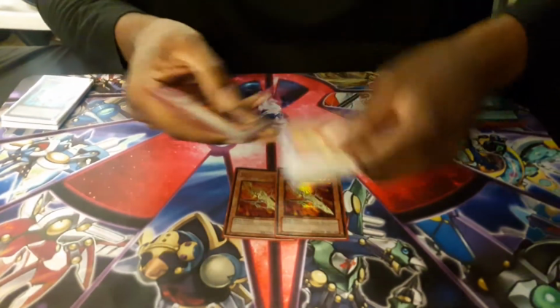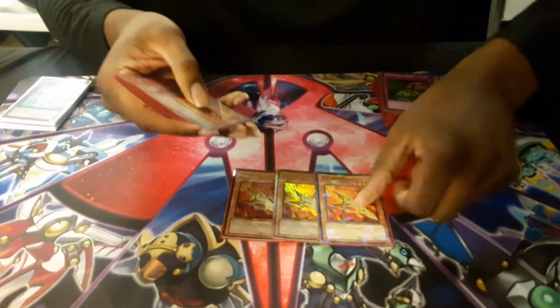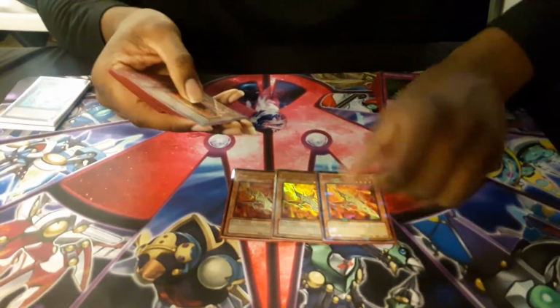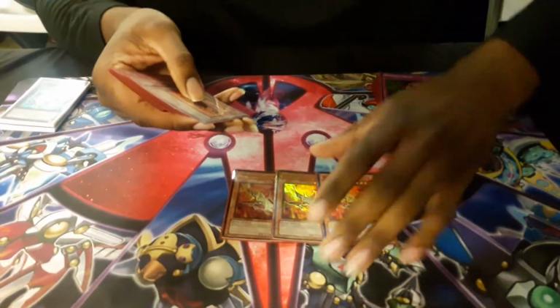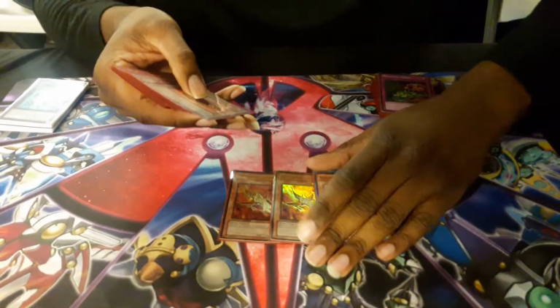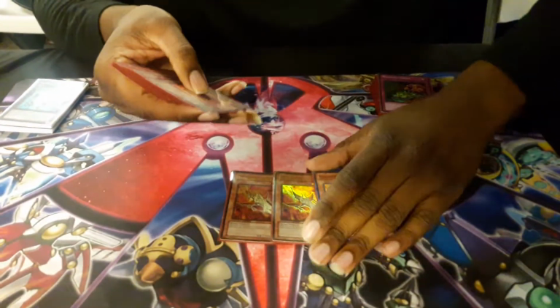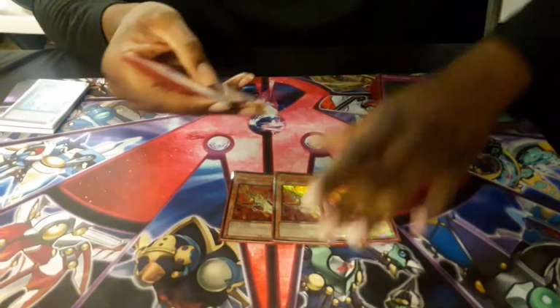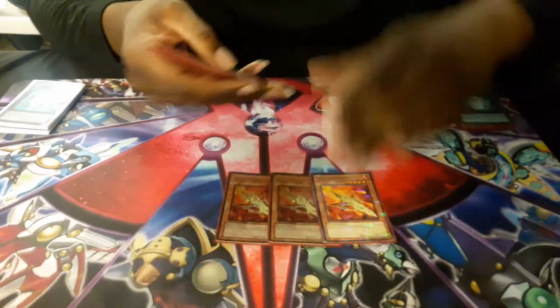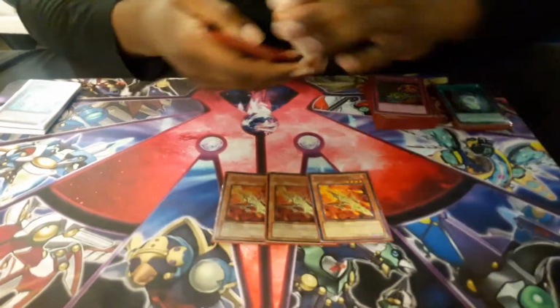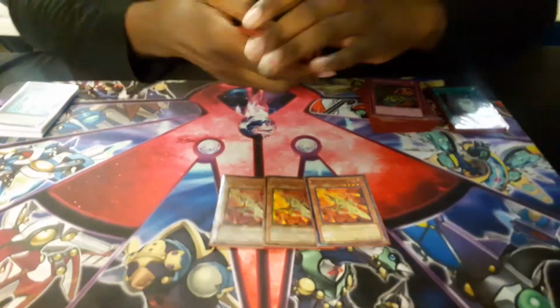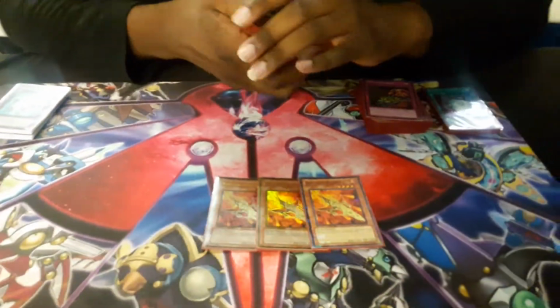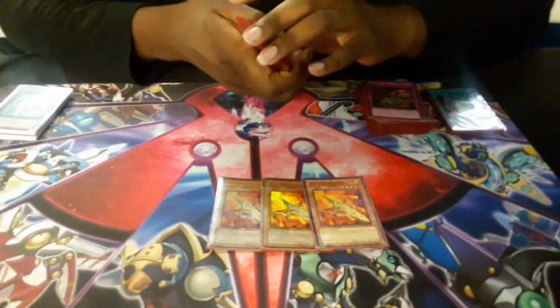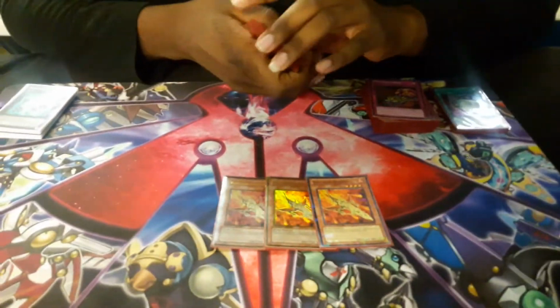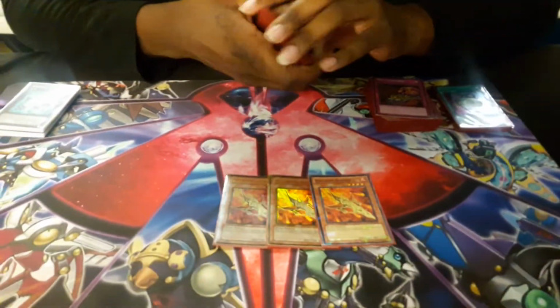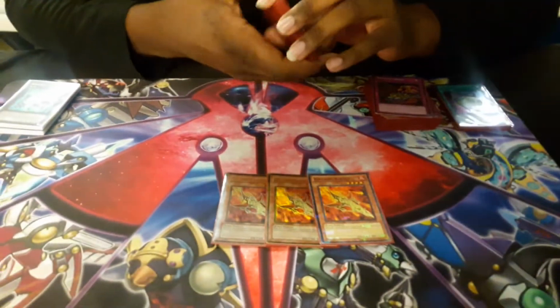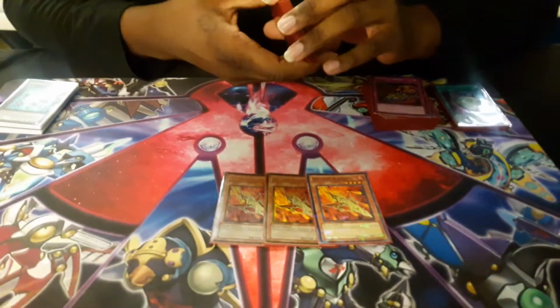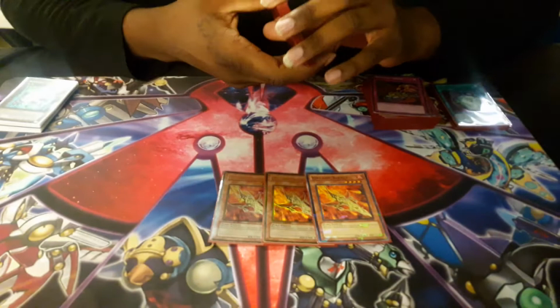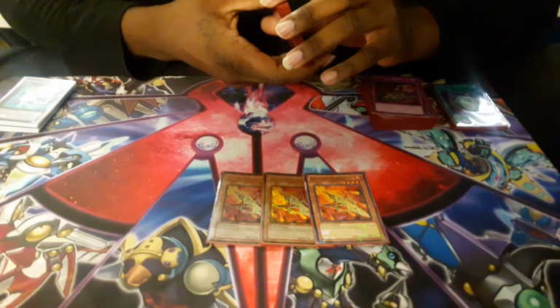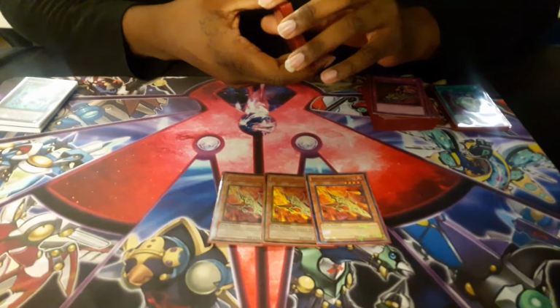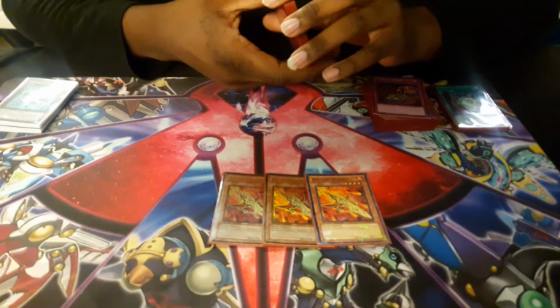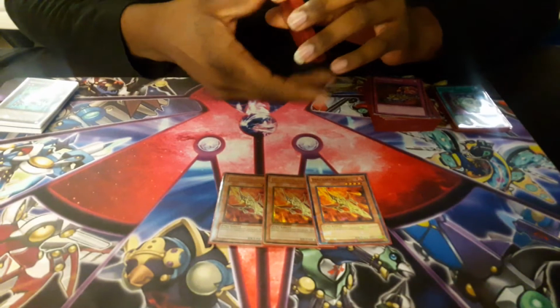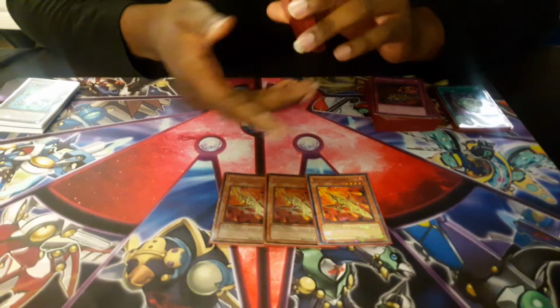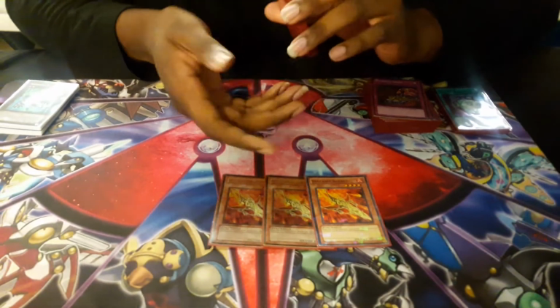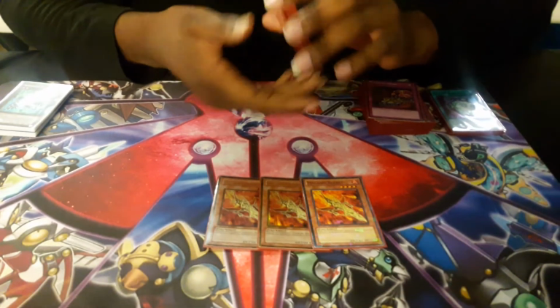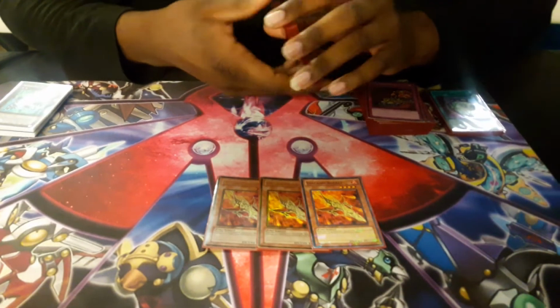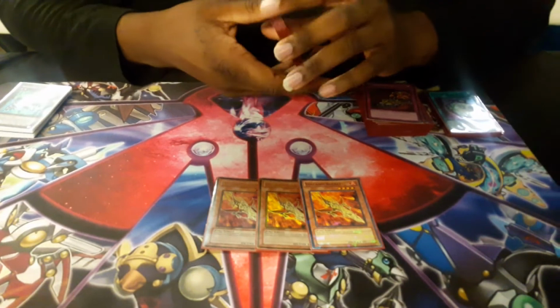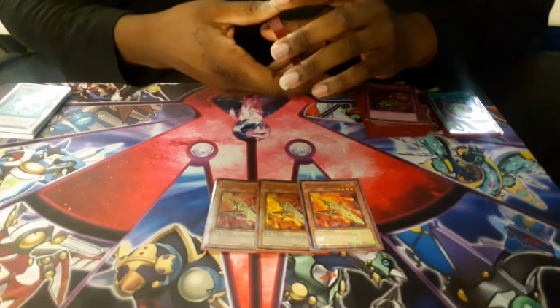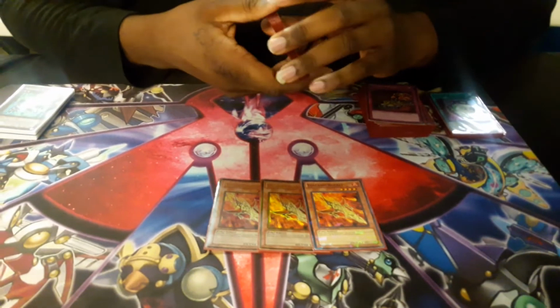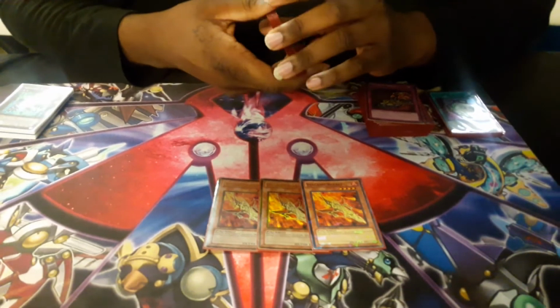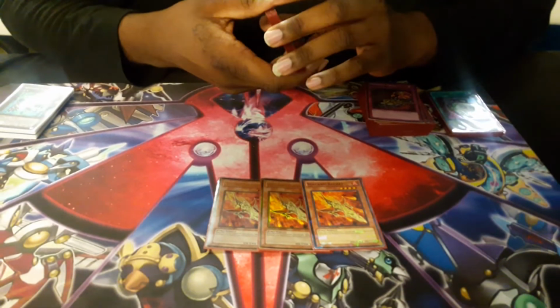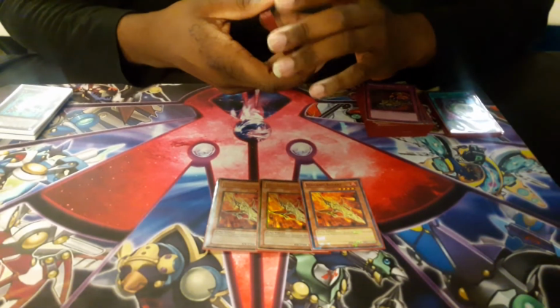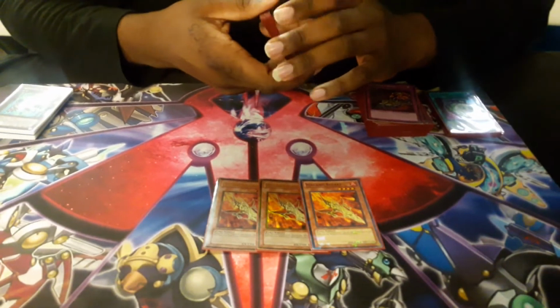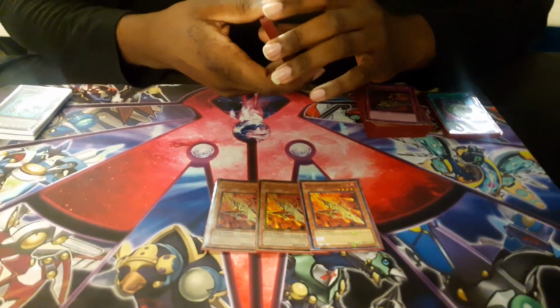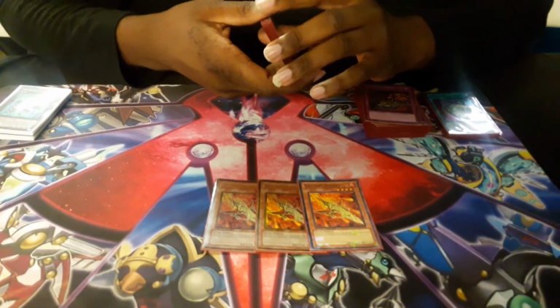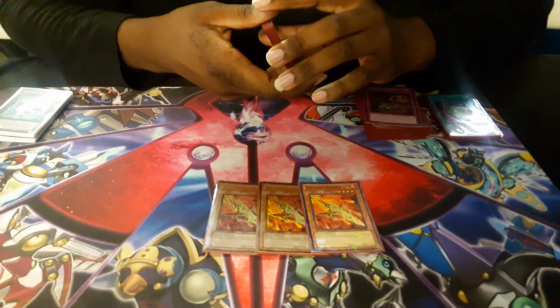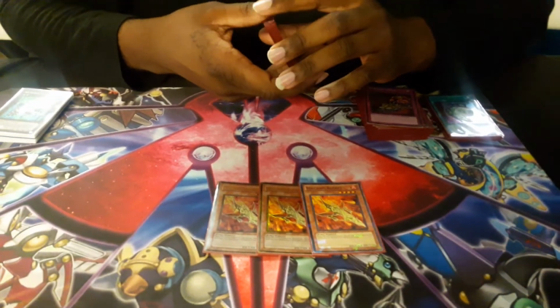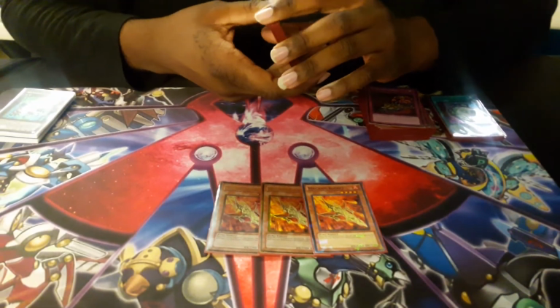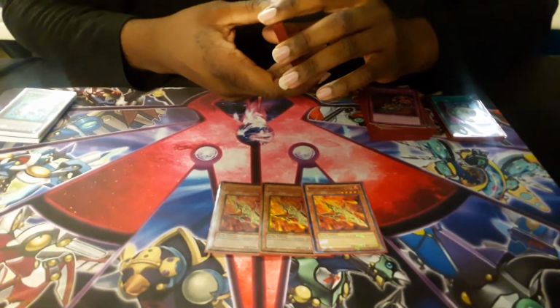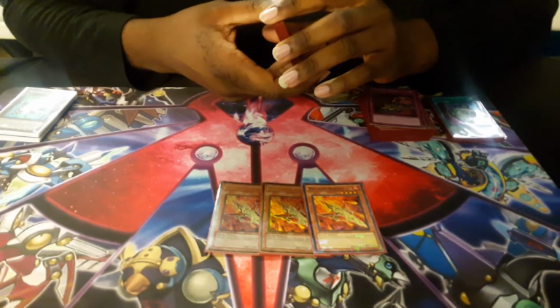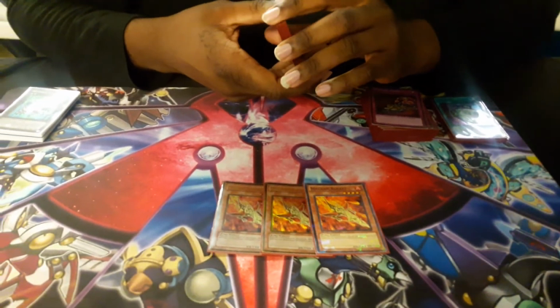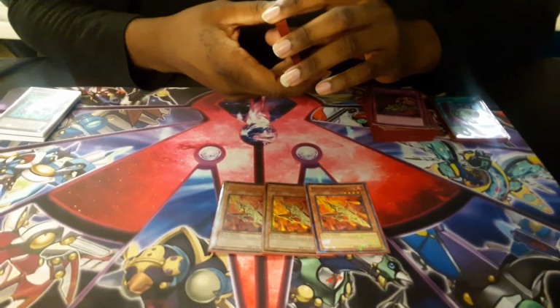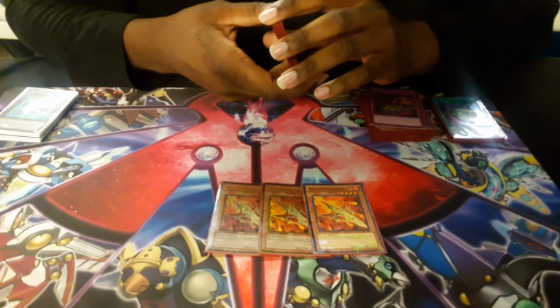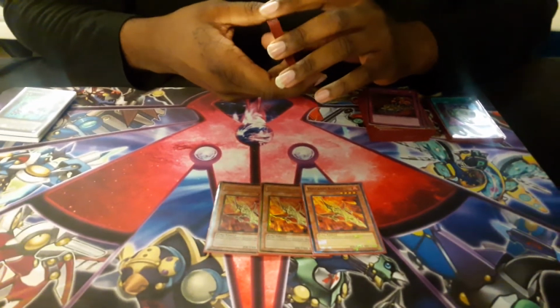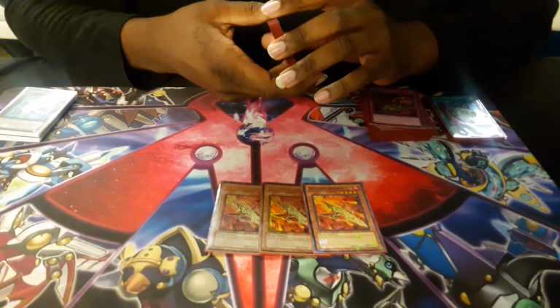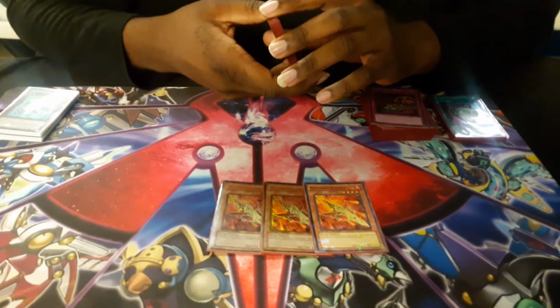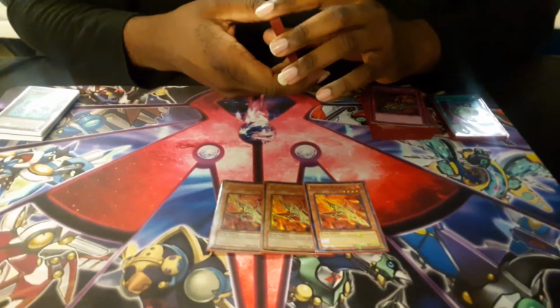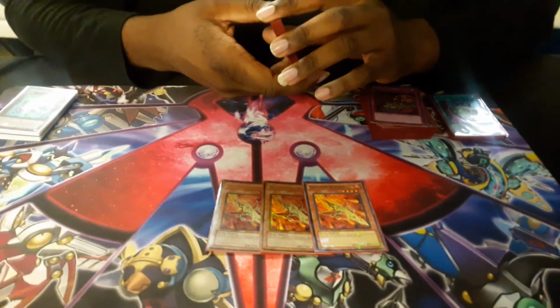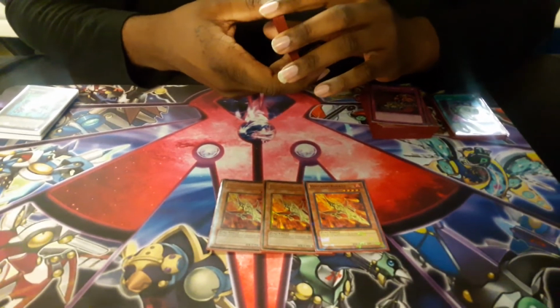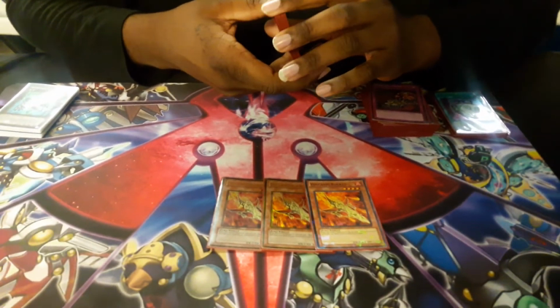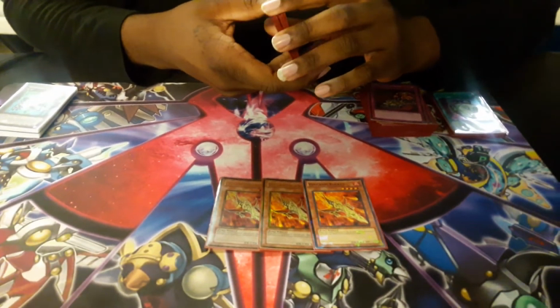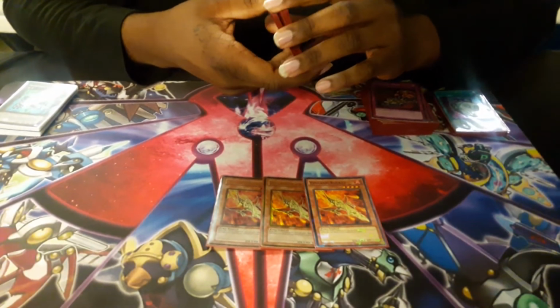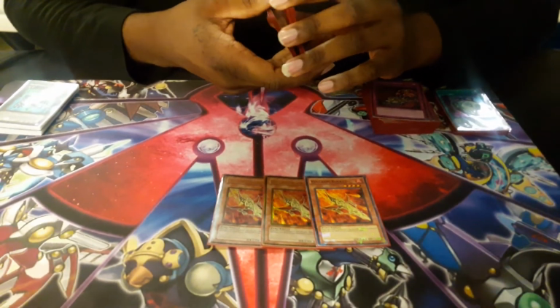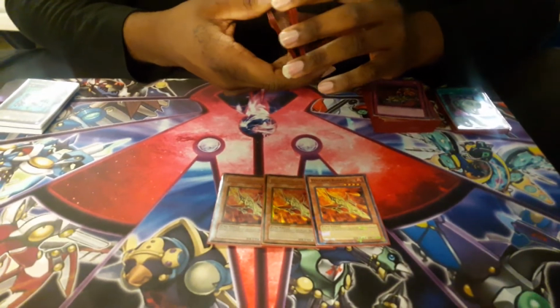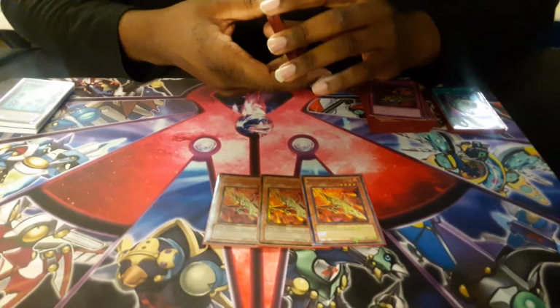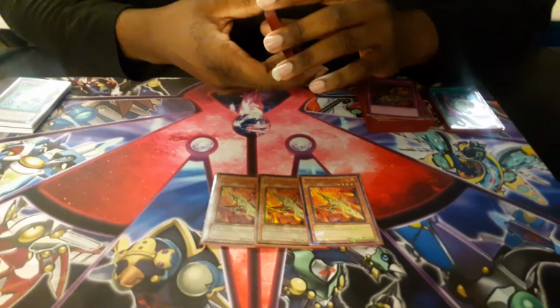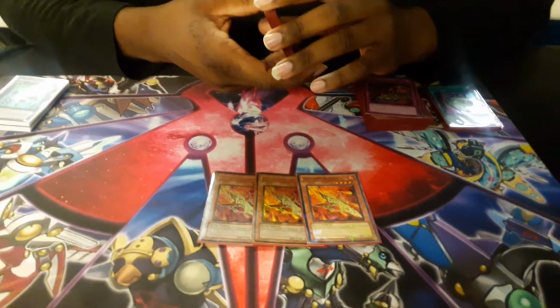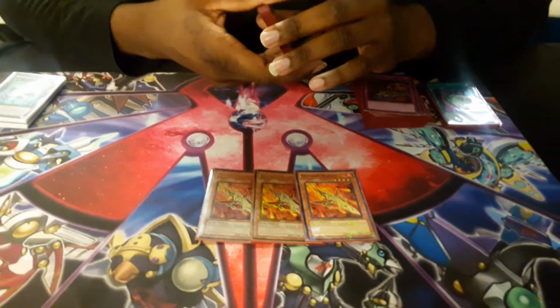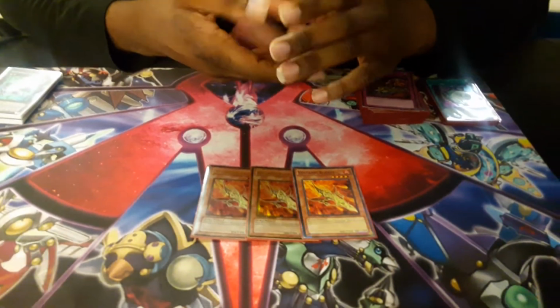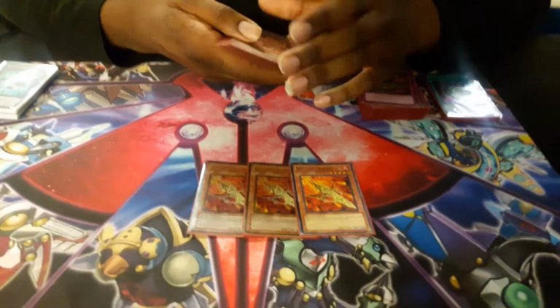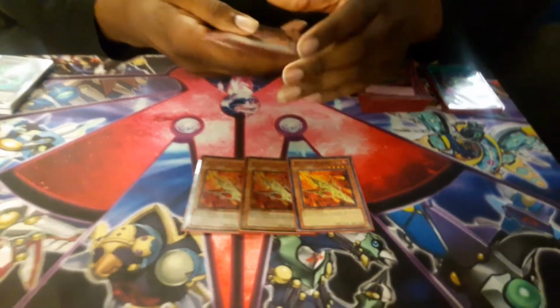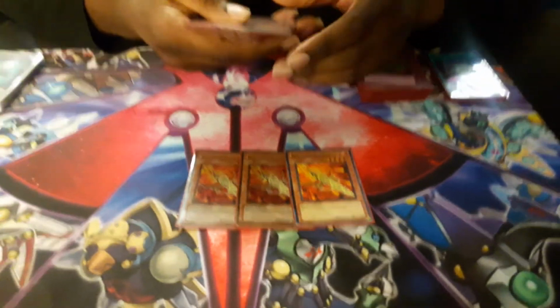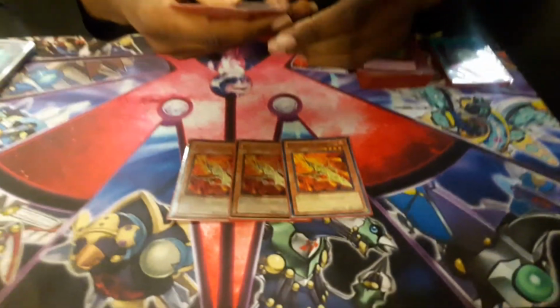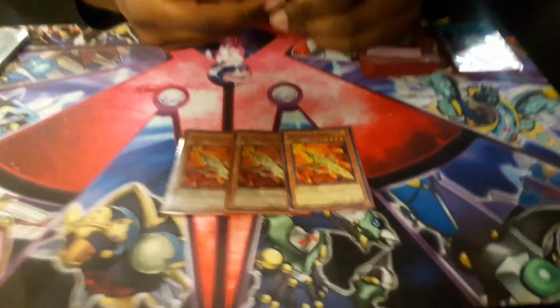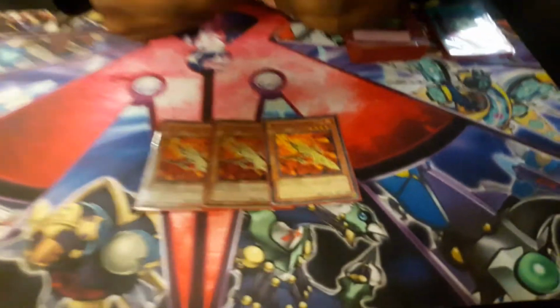Three Volcanic Rockets. What it does is you Normal Summon it and you get your main trap from the deck, which is Tri-Blaze Accelerator.